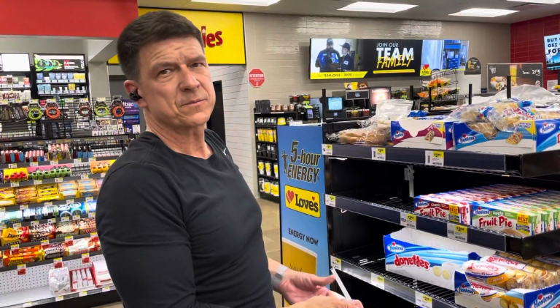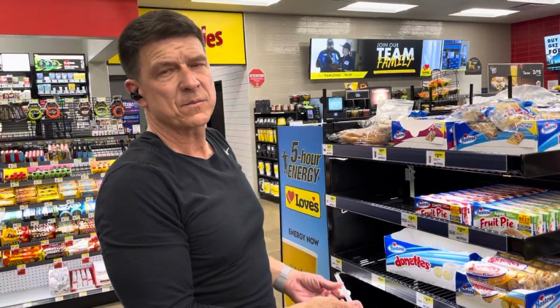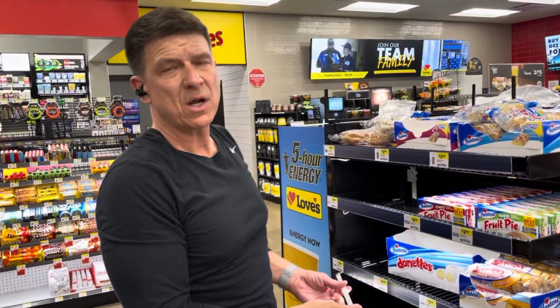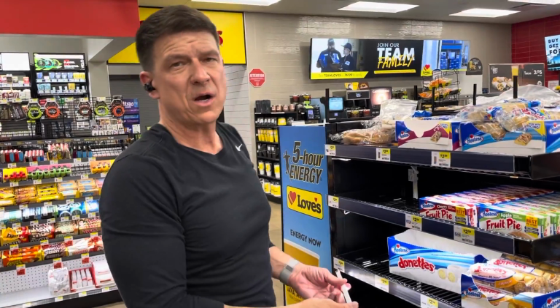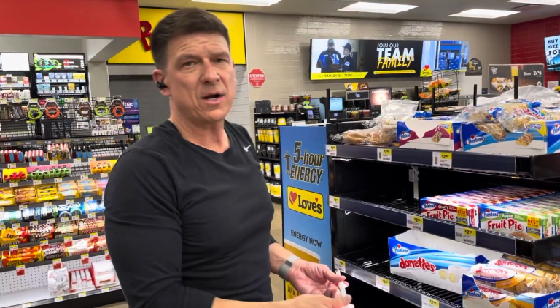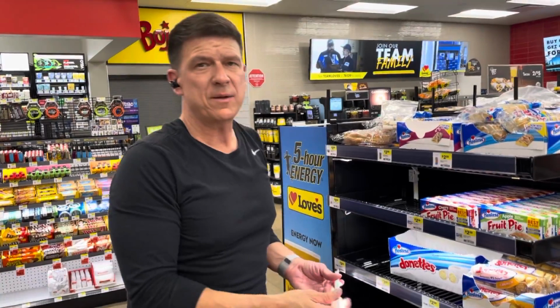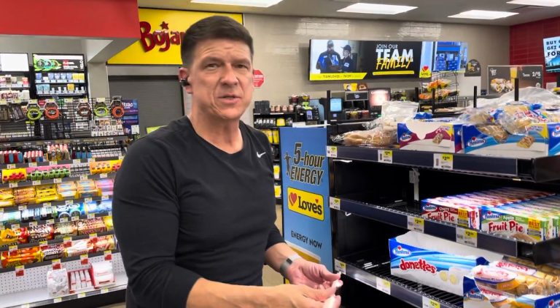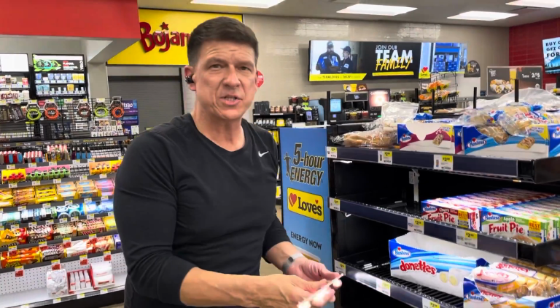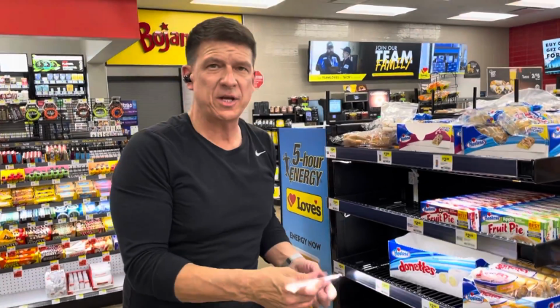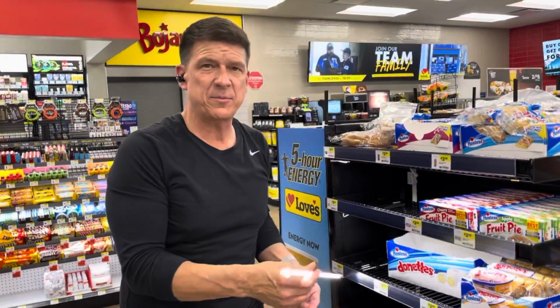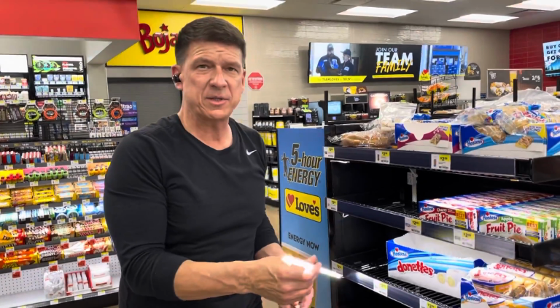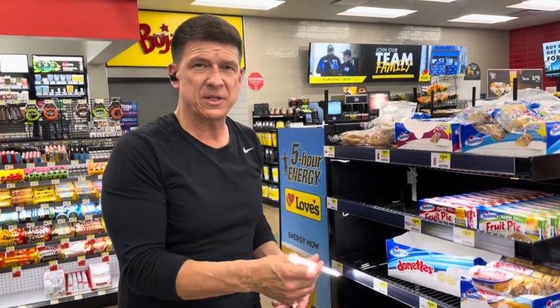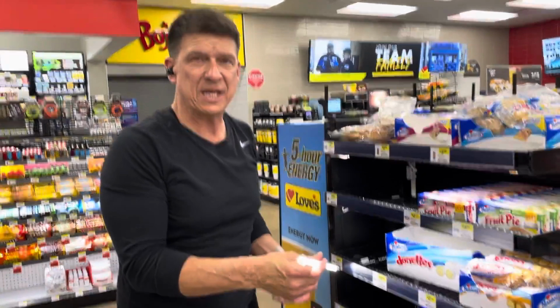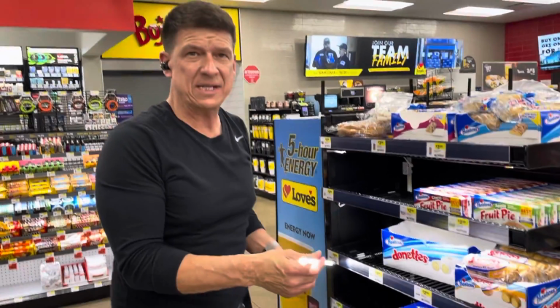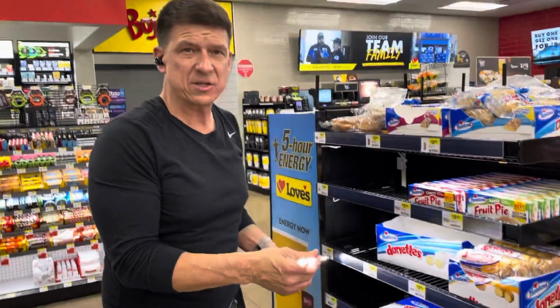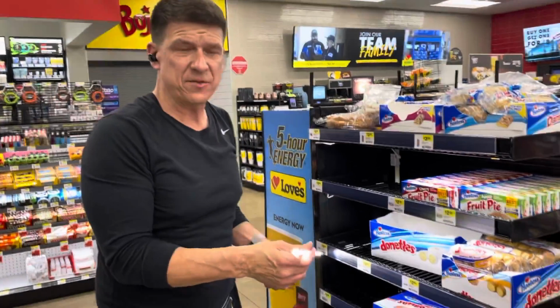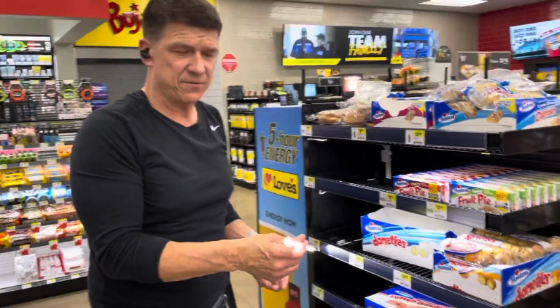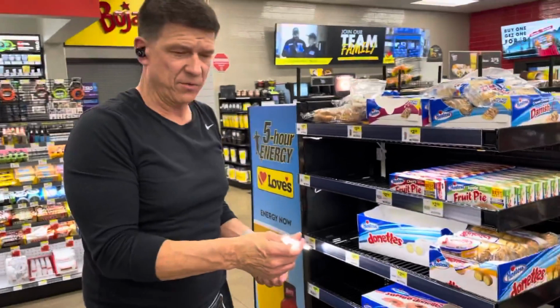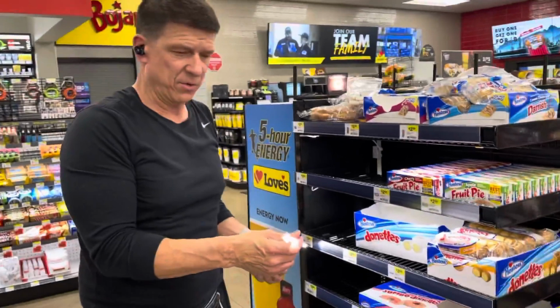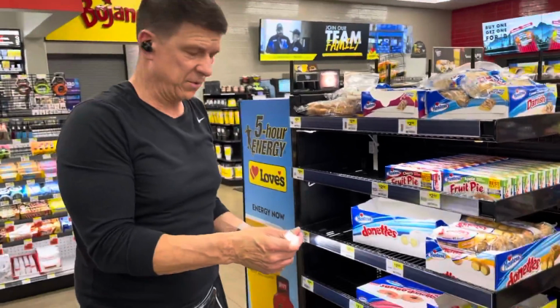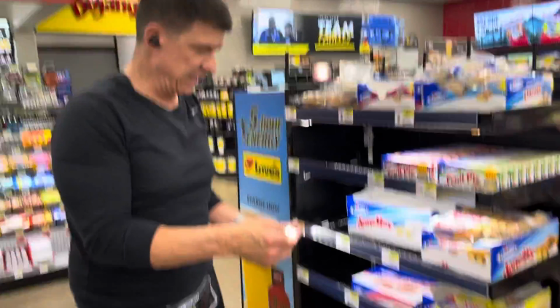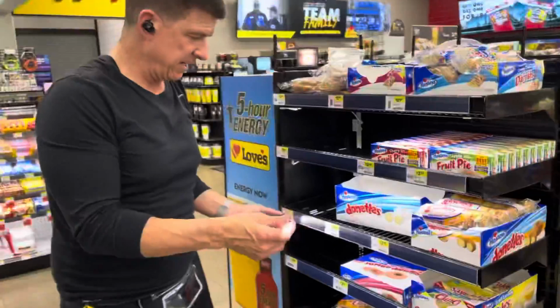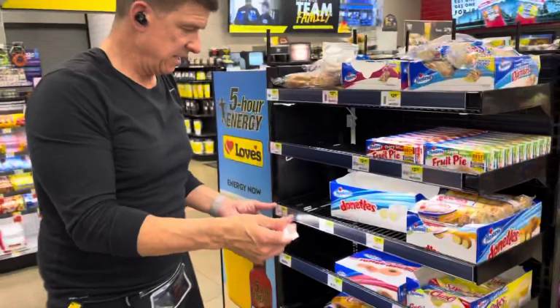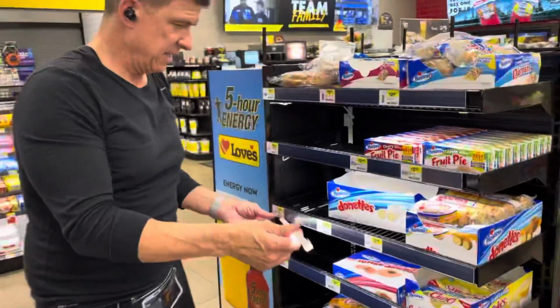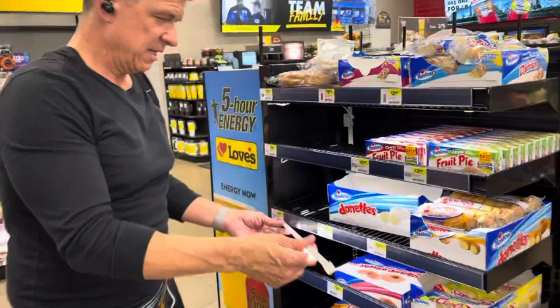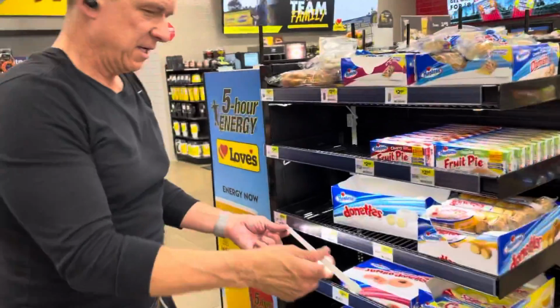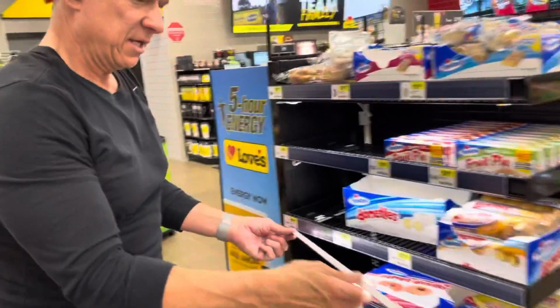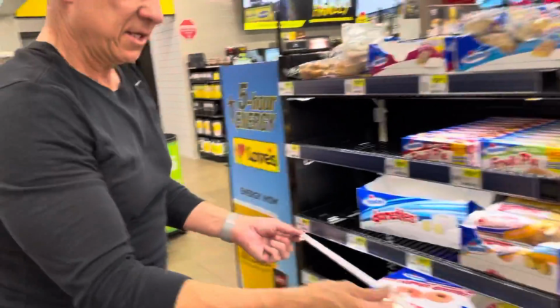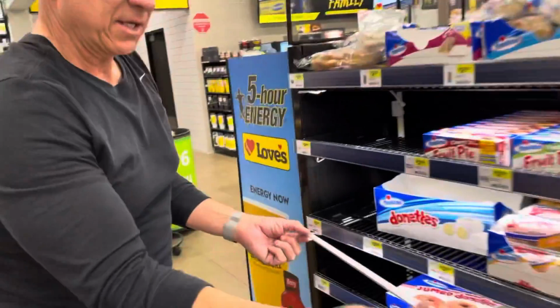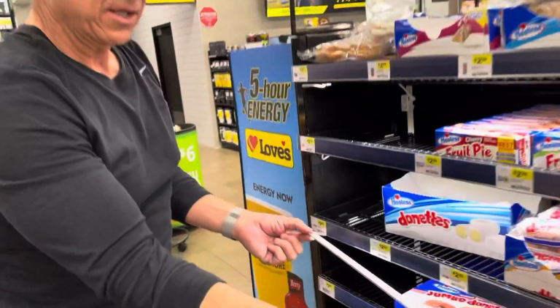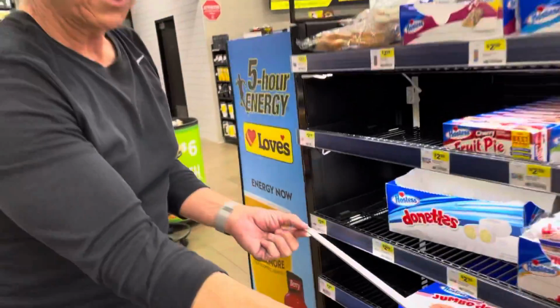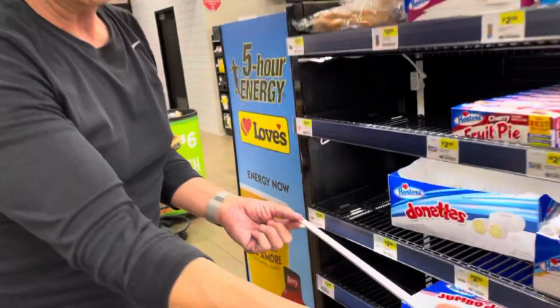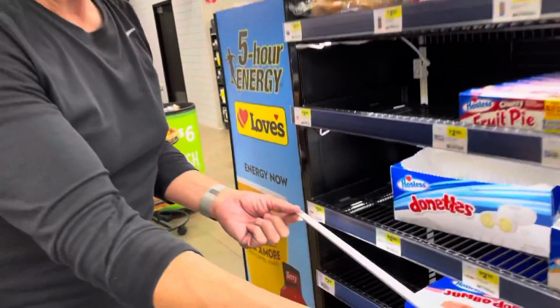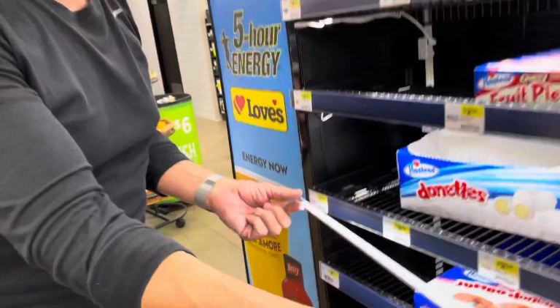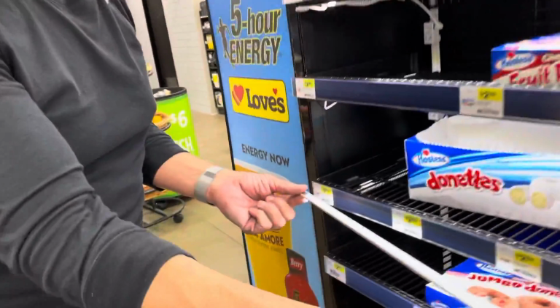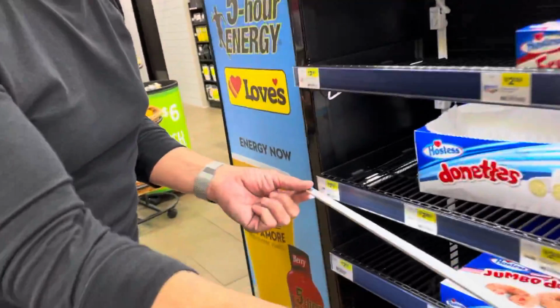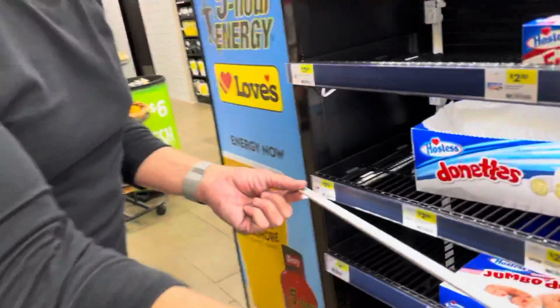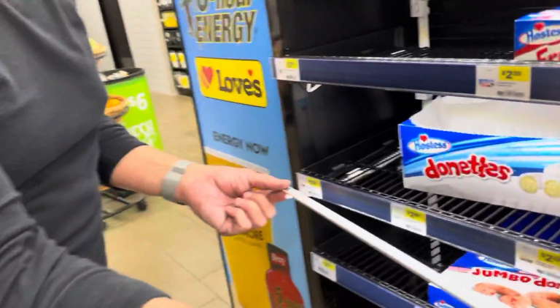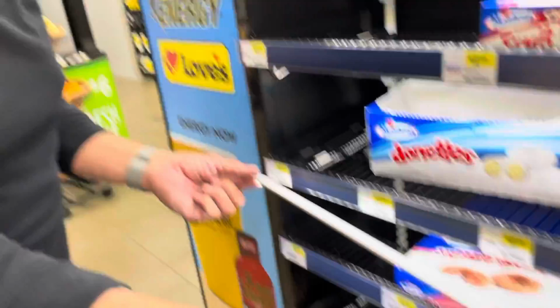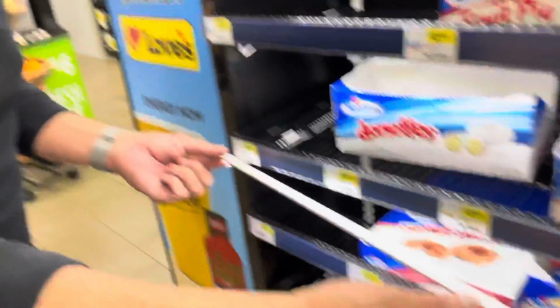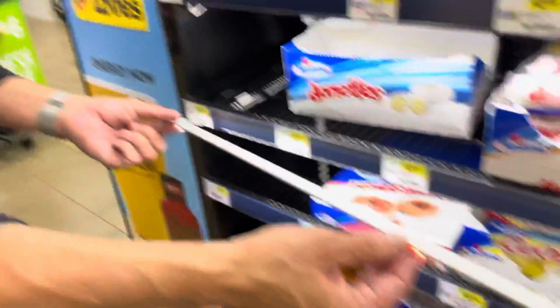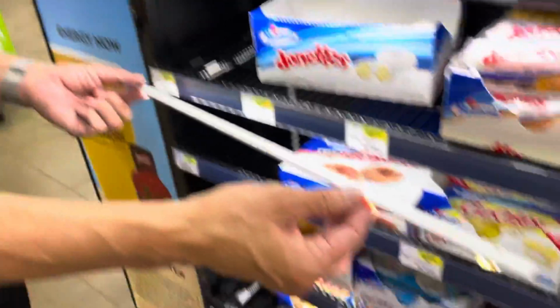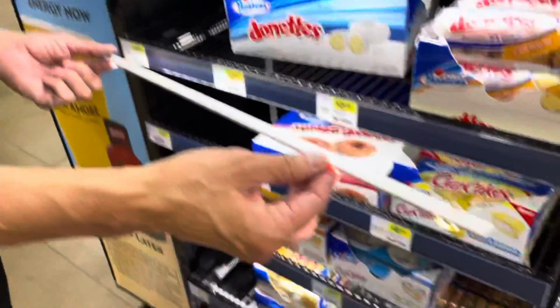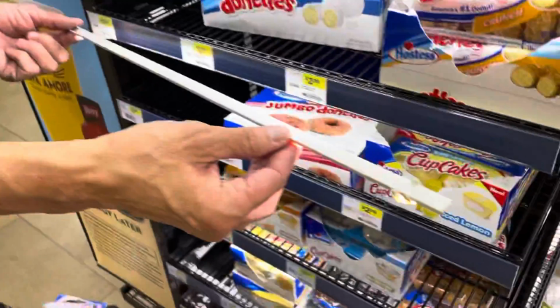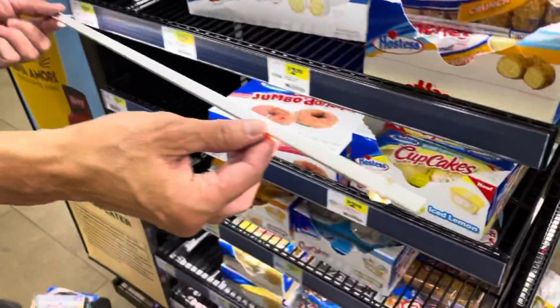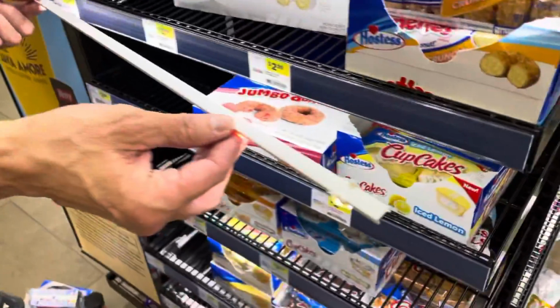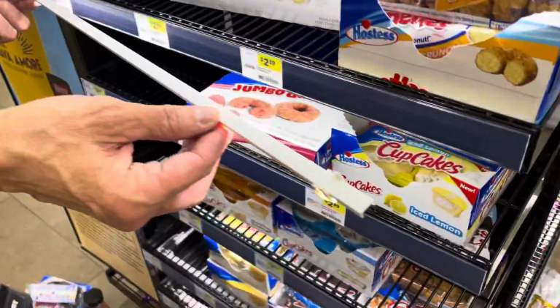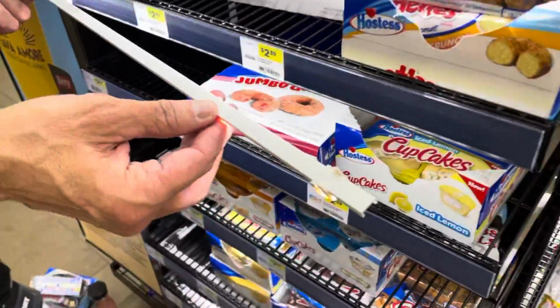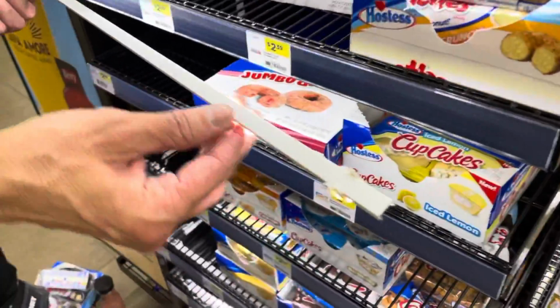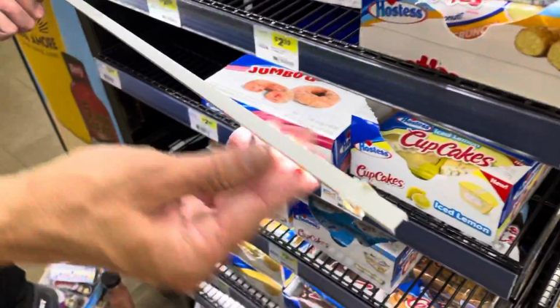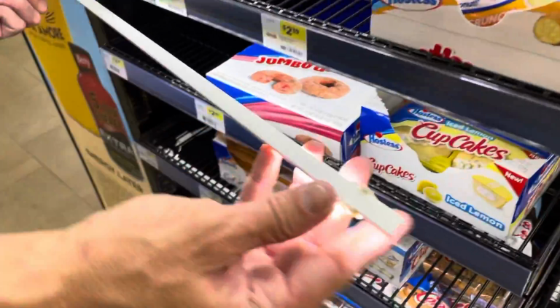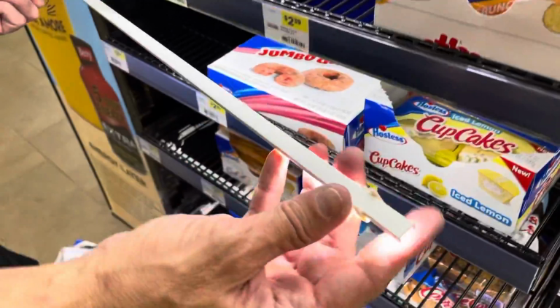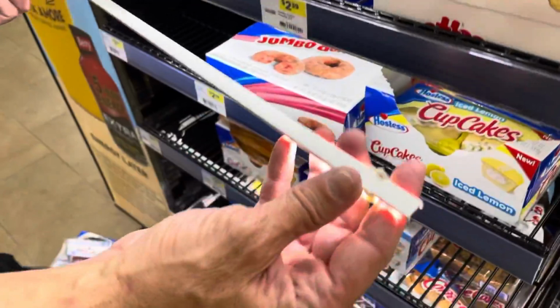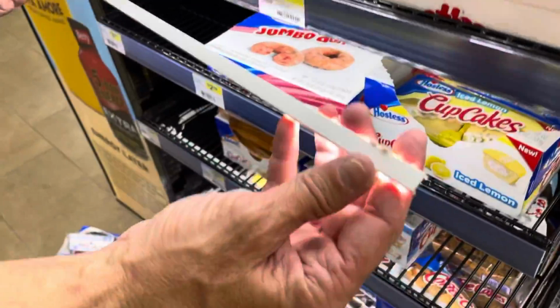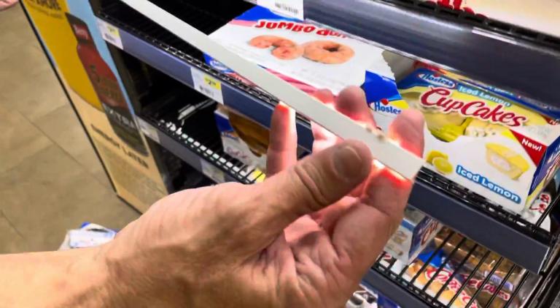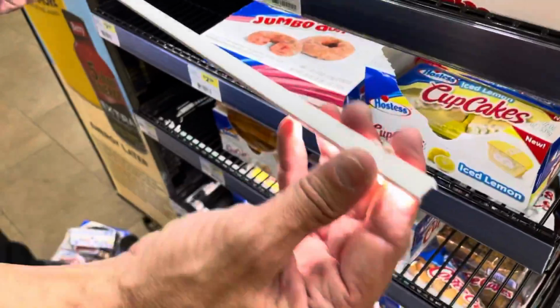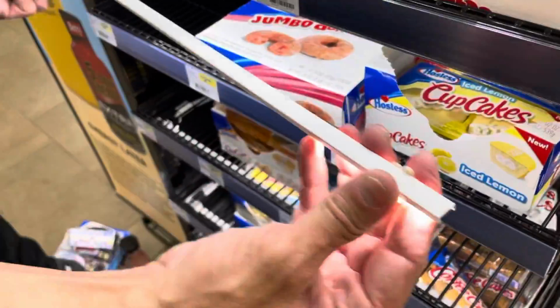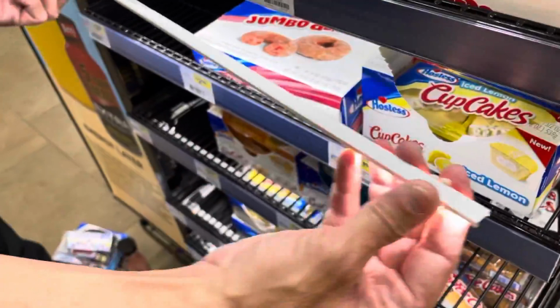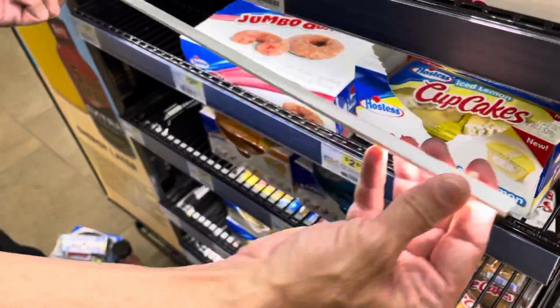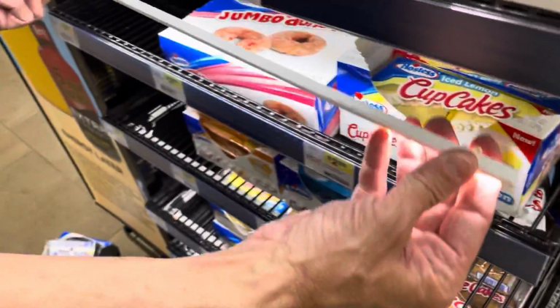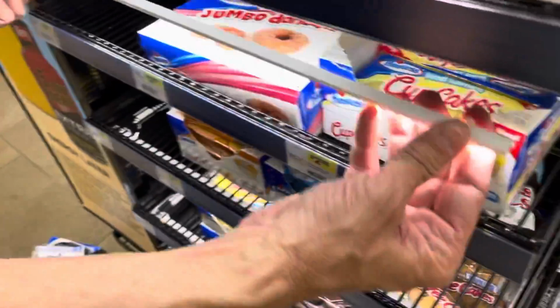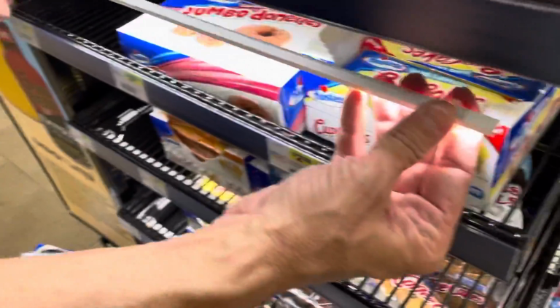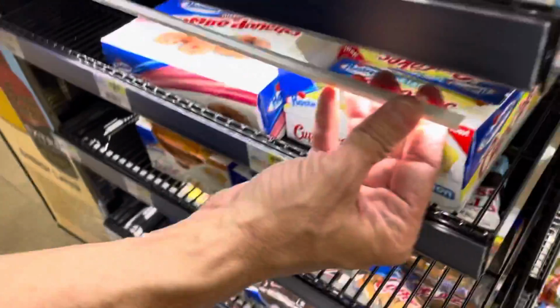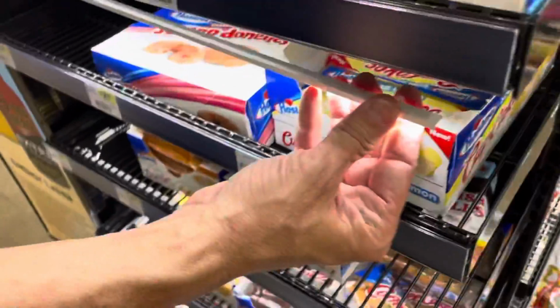I'm going to show you how to put the lights on the four-way. So you have your C-channel or light, and it goes on the bottom.